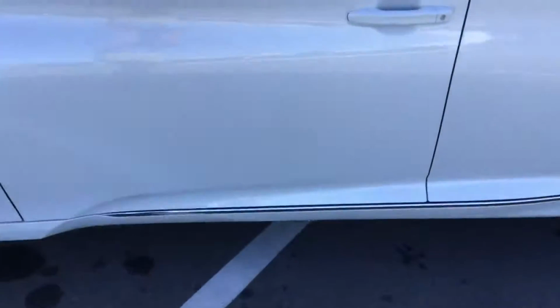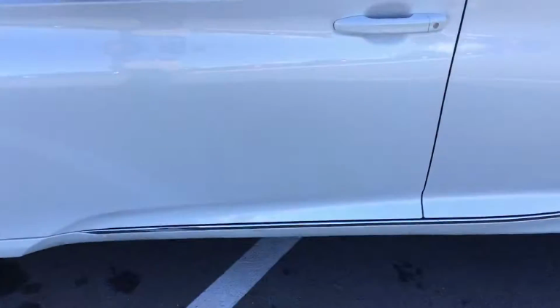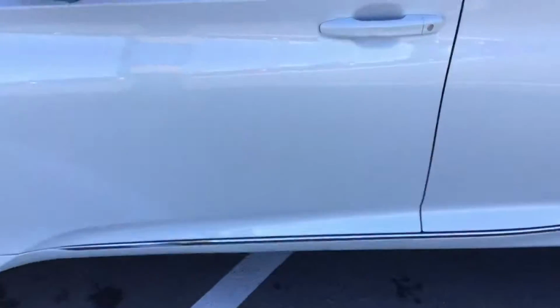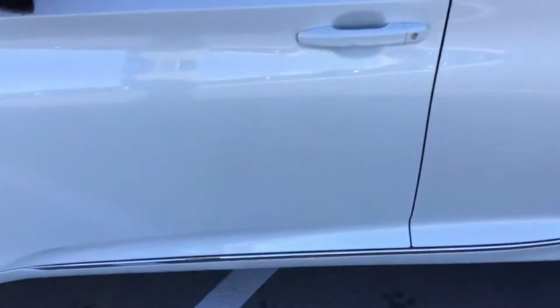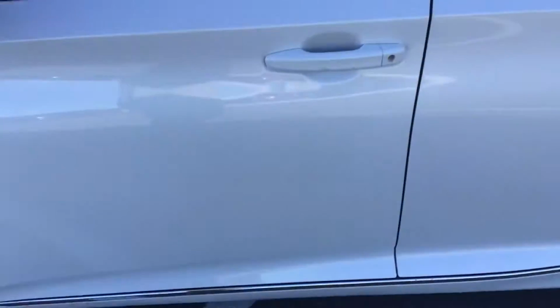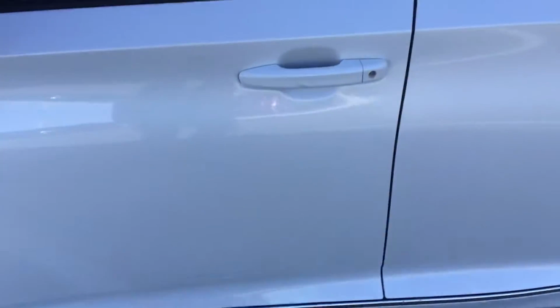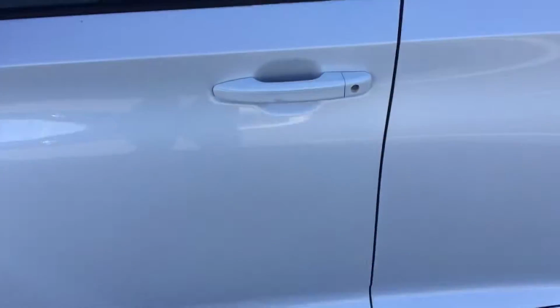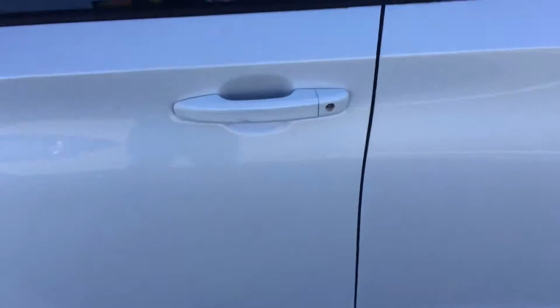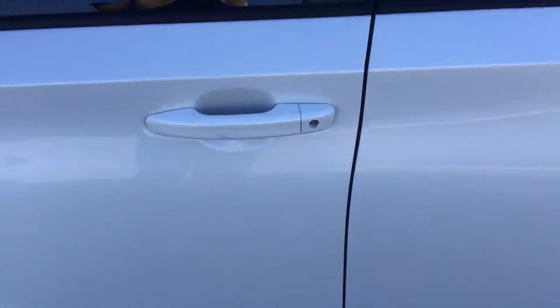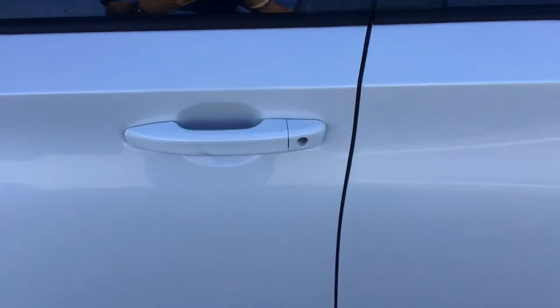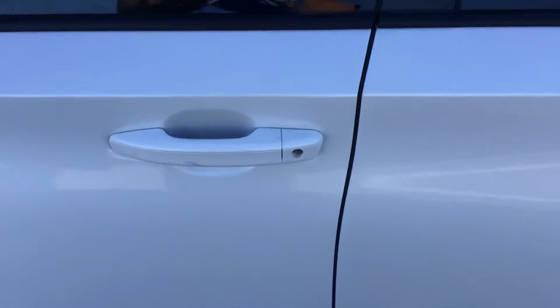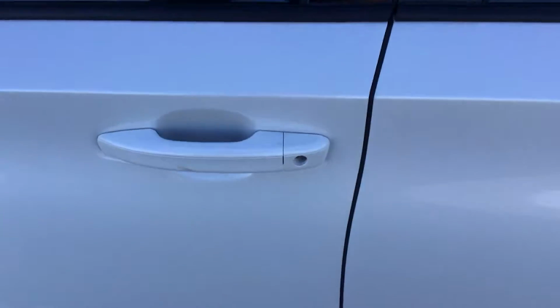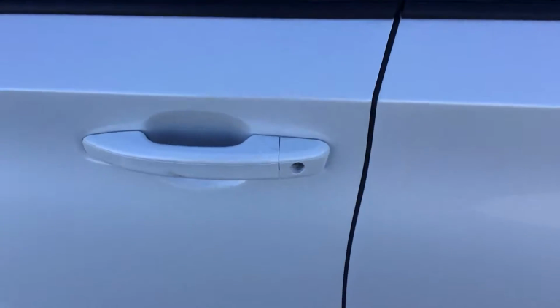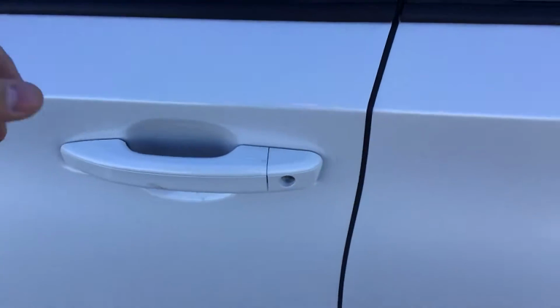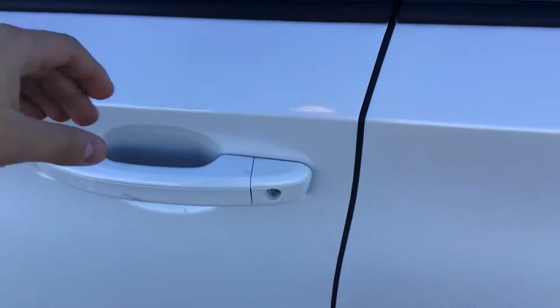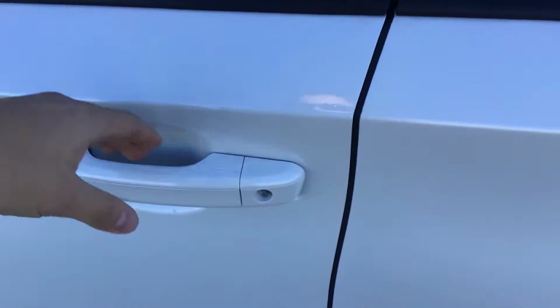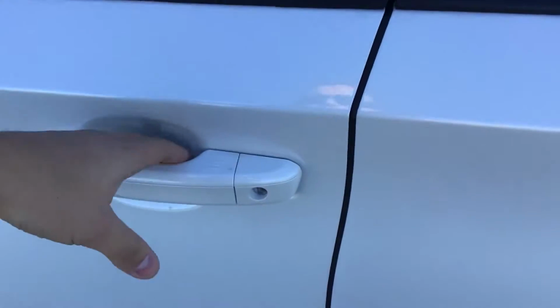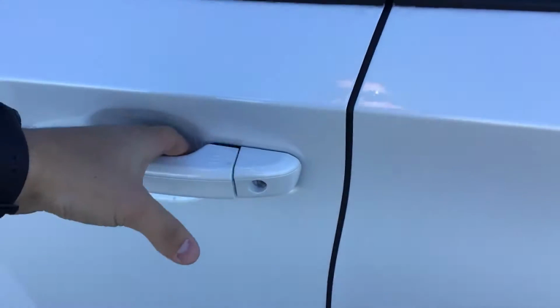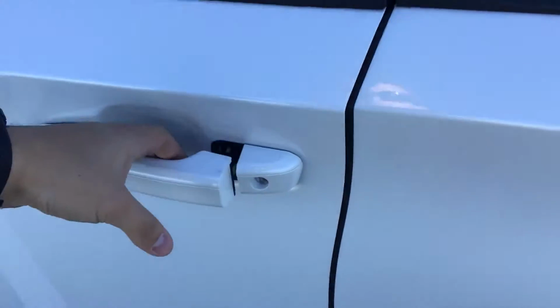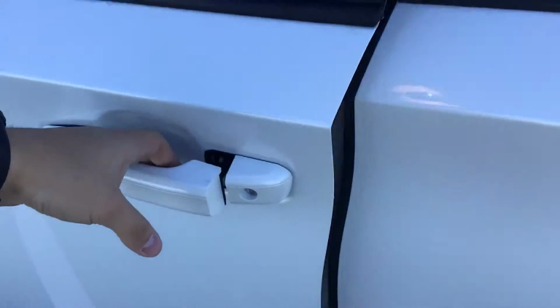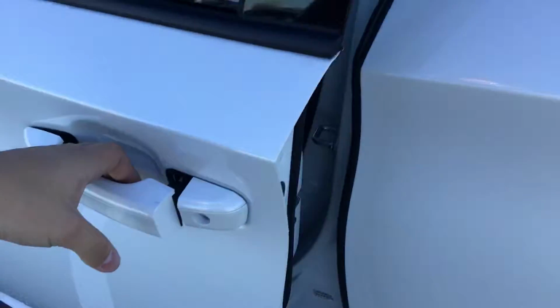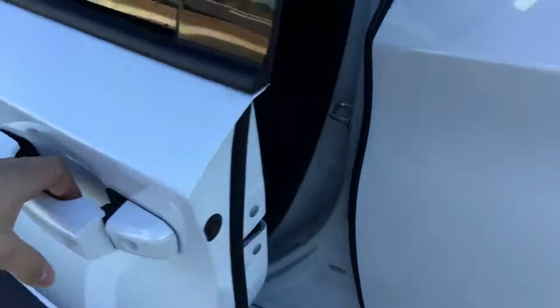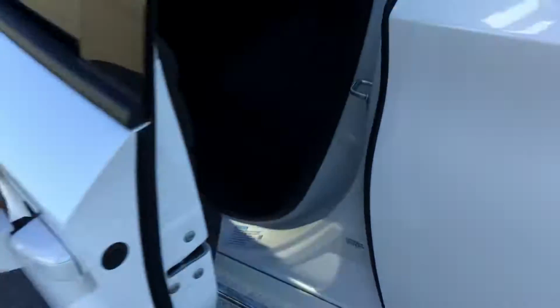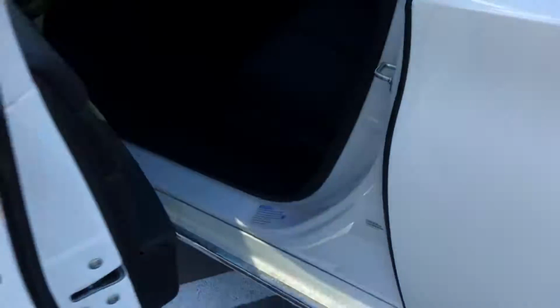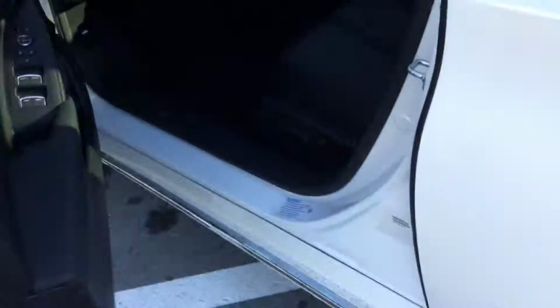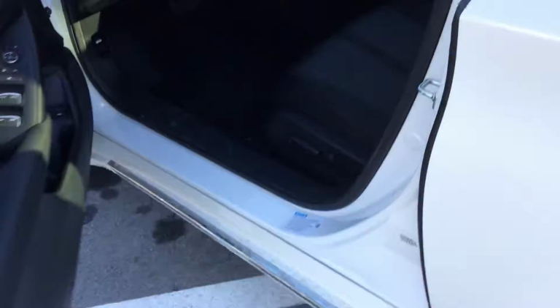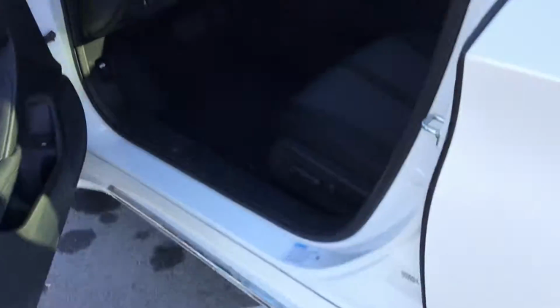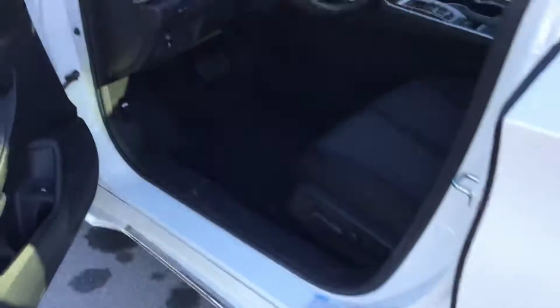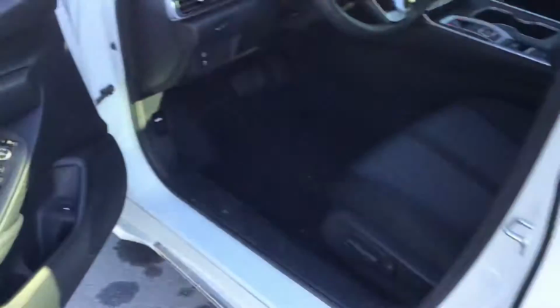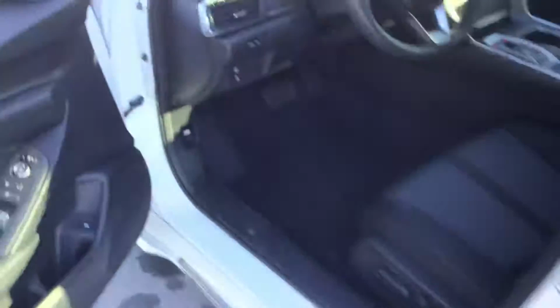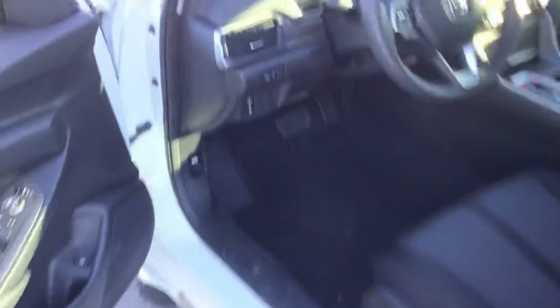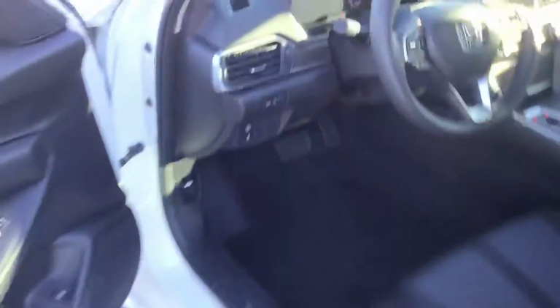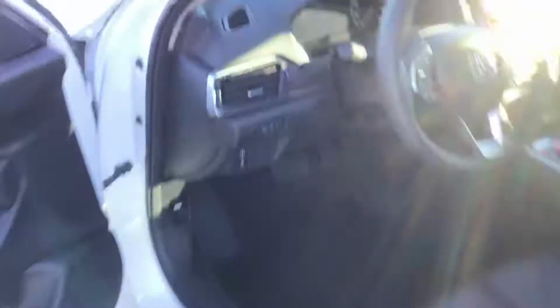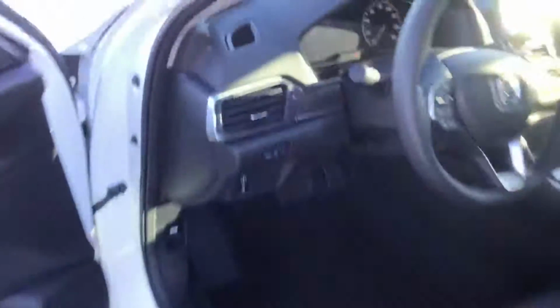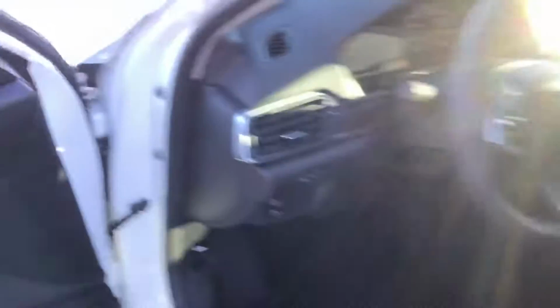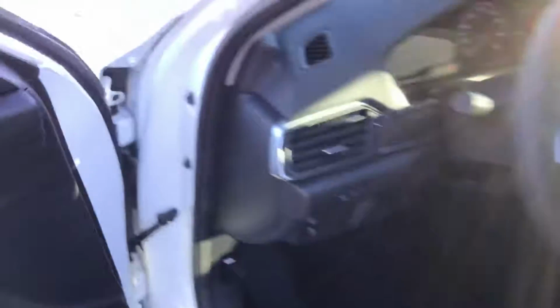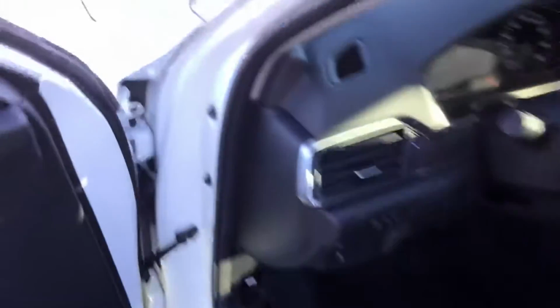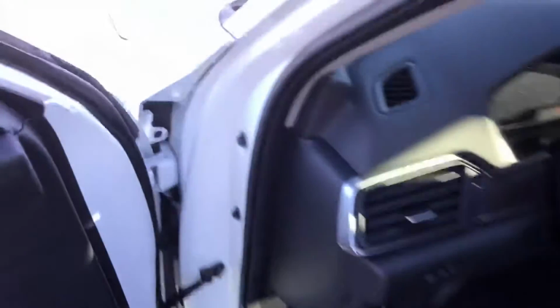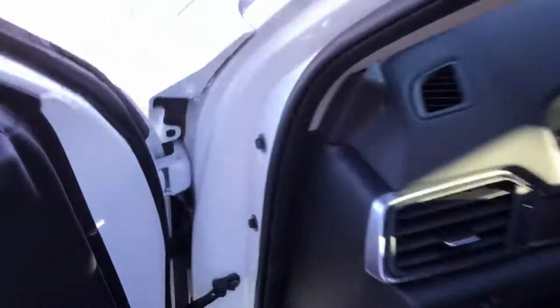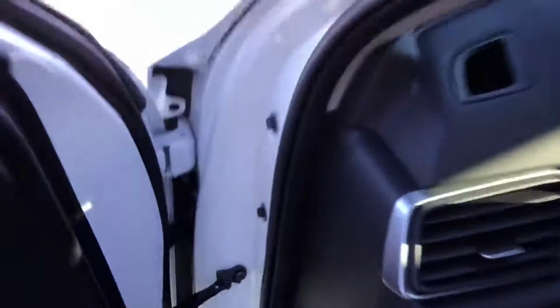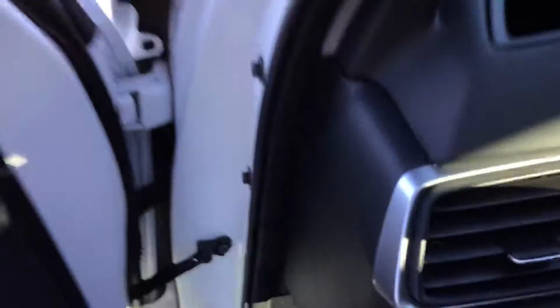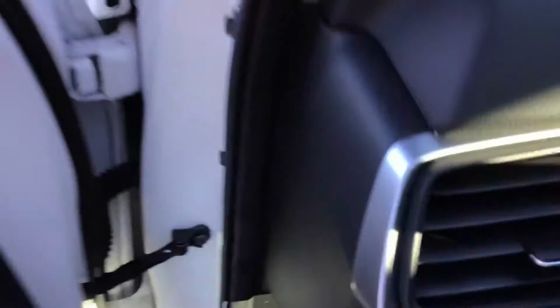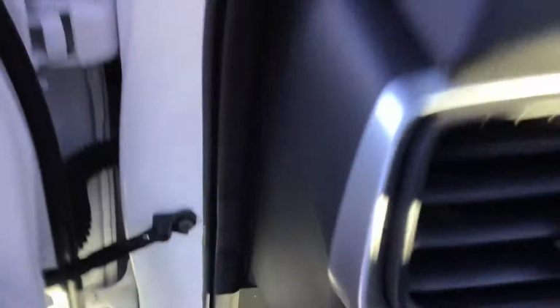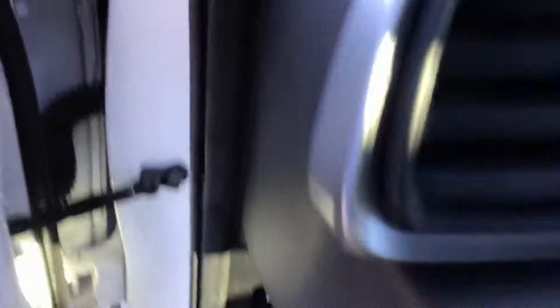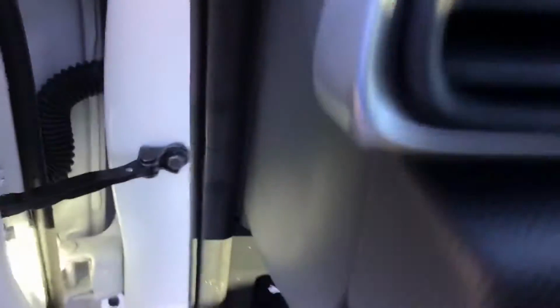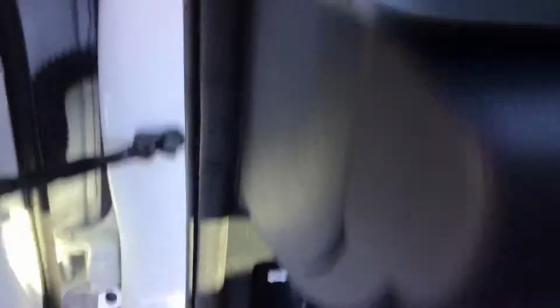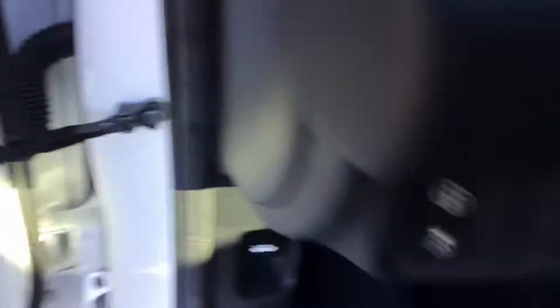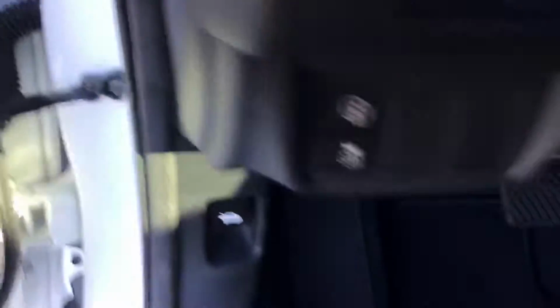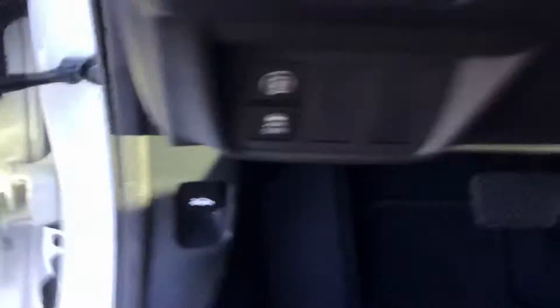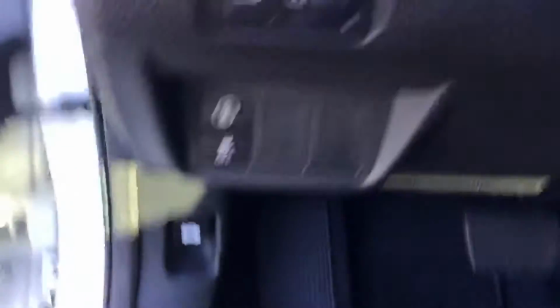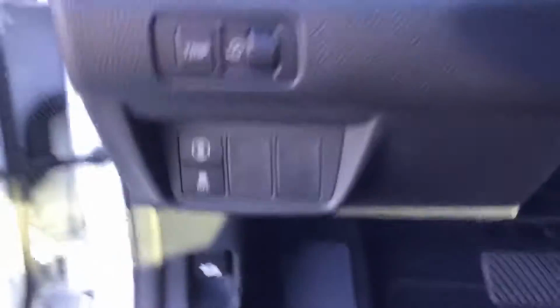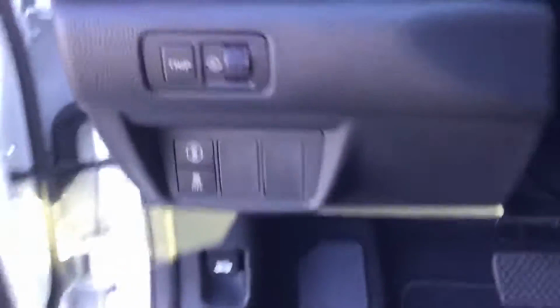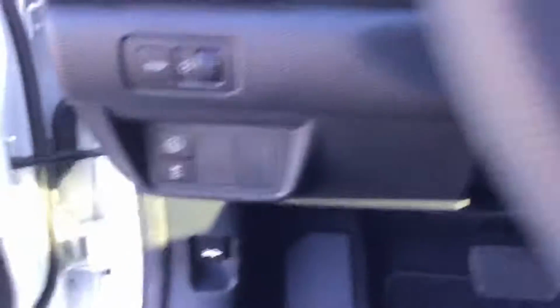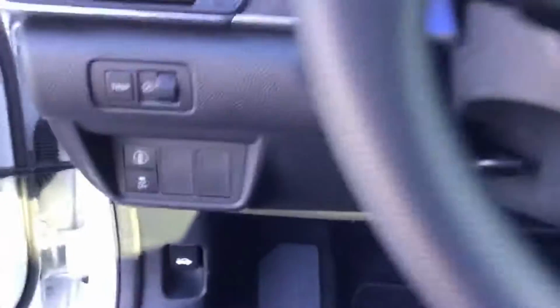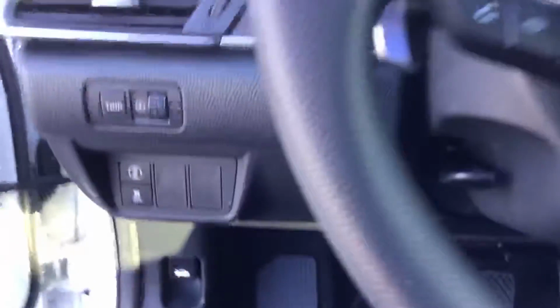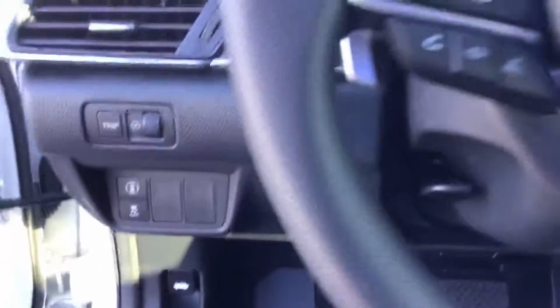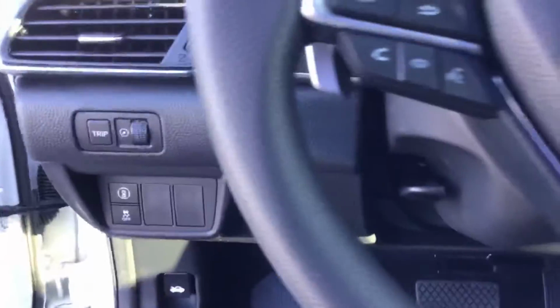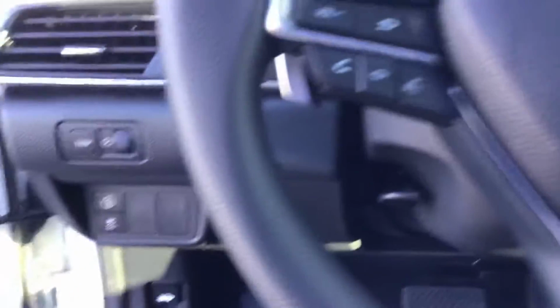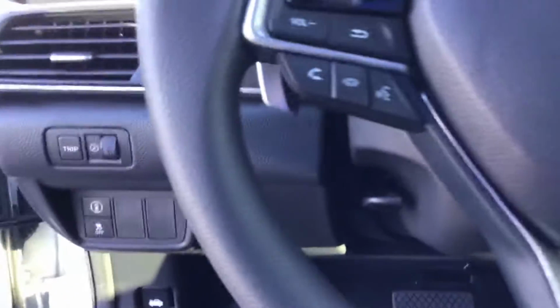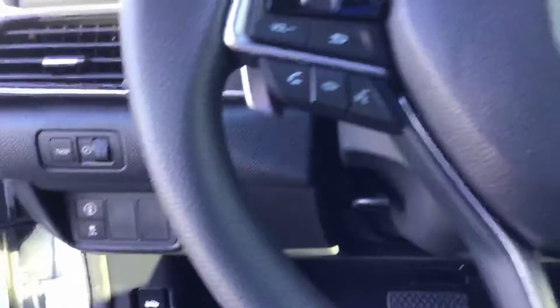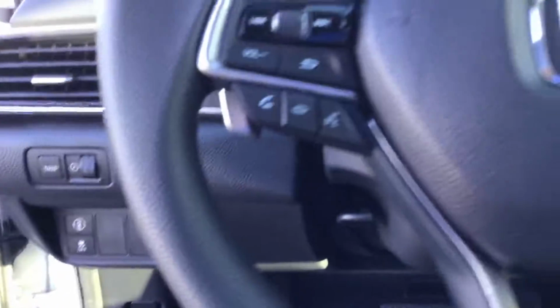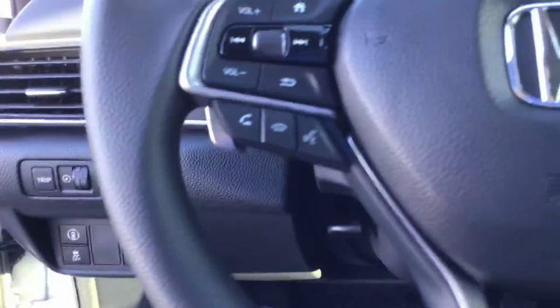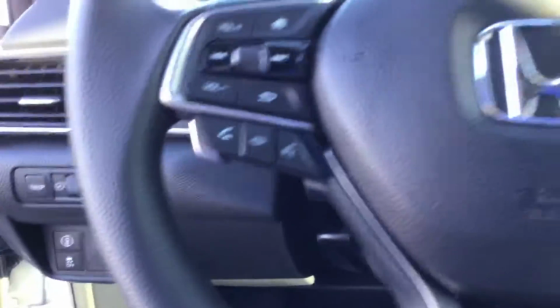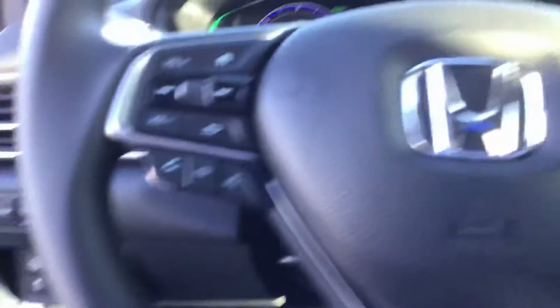With the EX package you're going to get keyless entry and push-button start, as well as a lot of safety features standard.